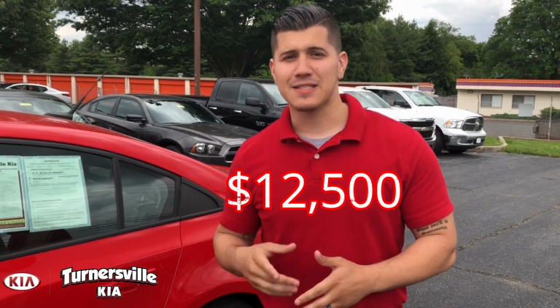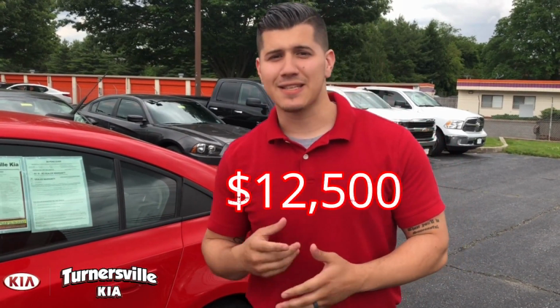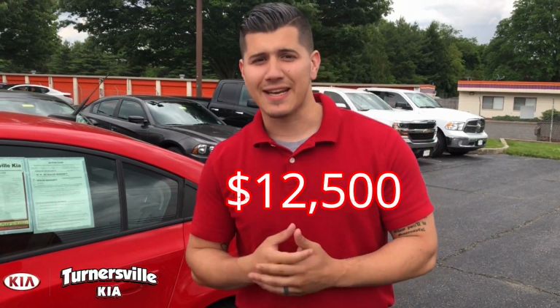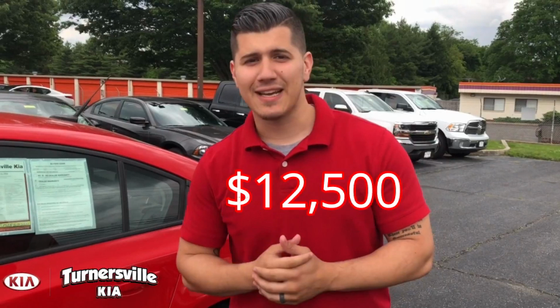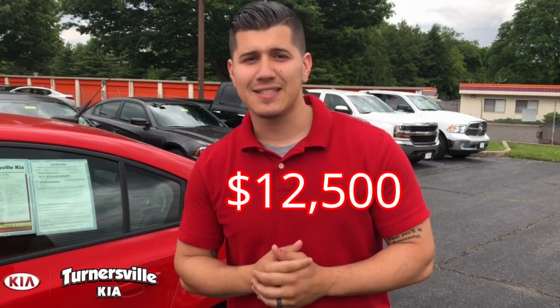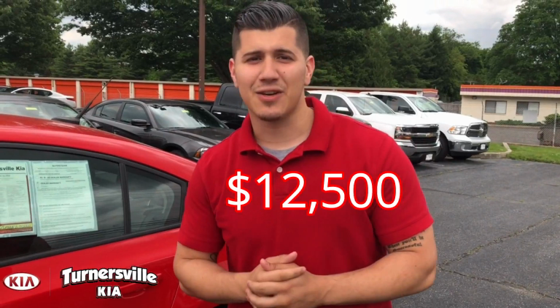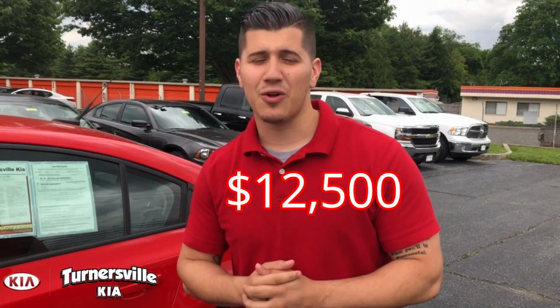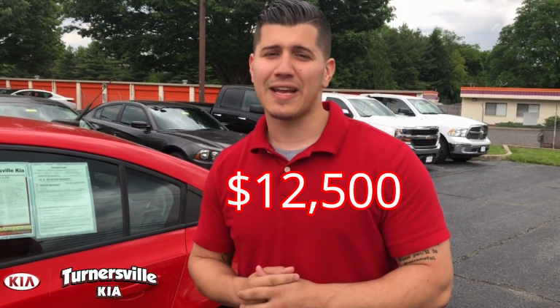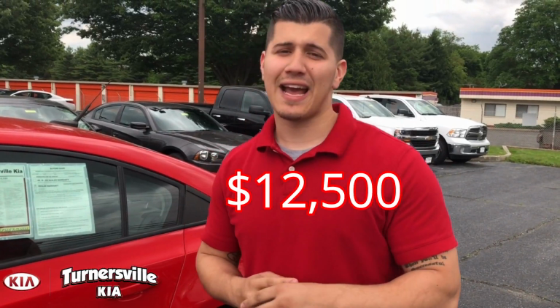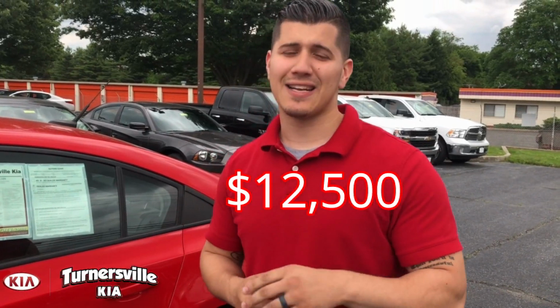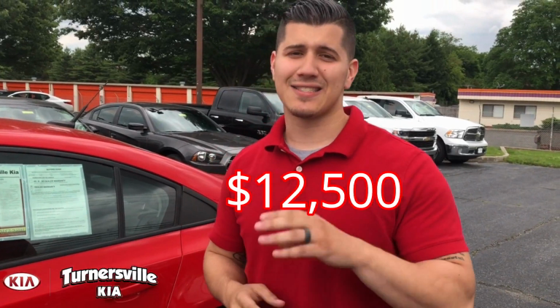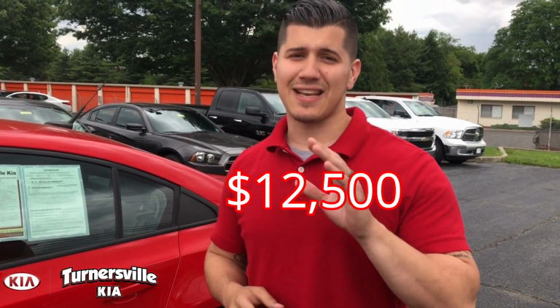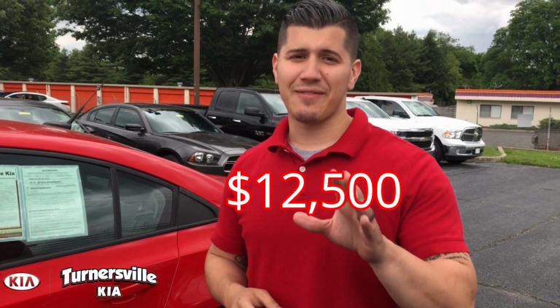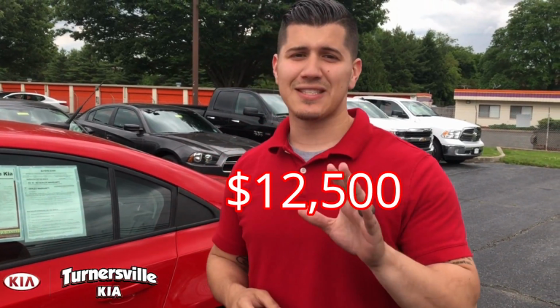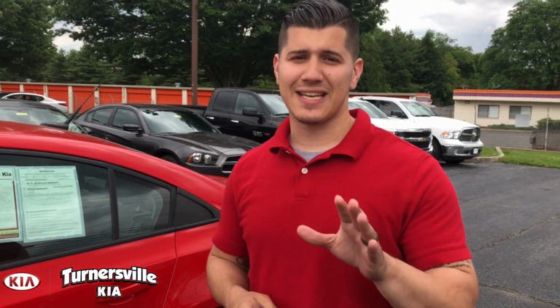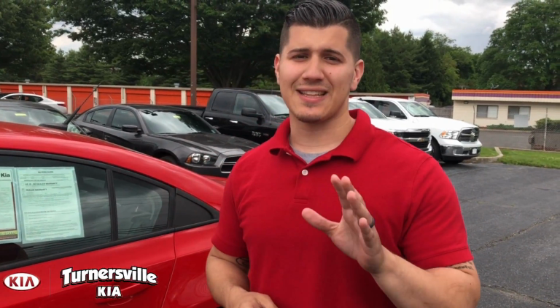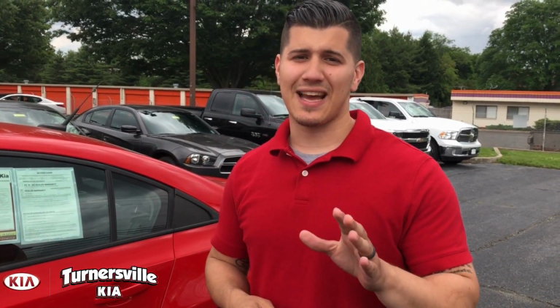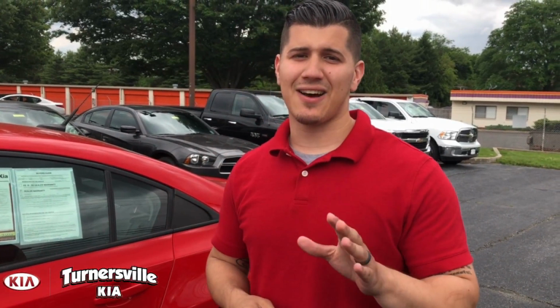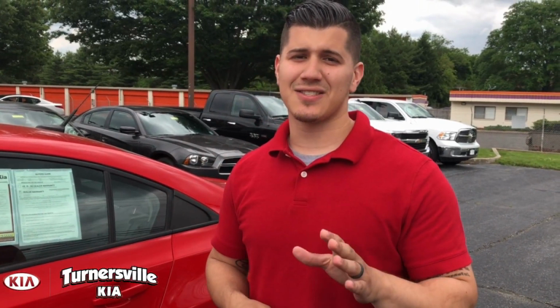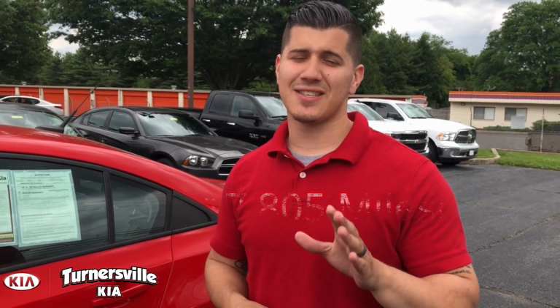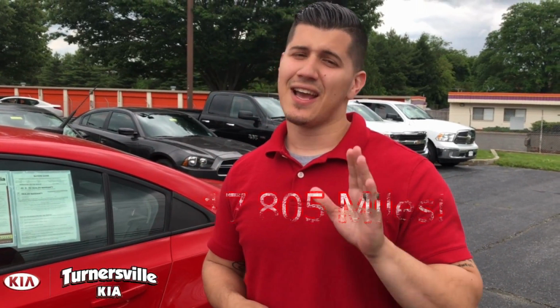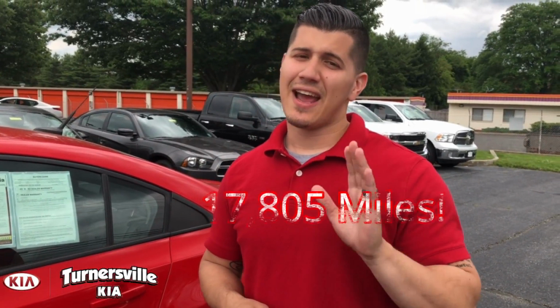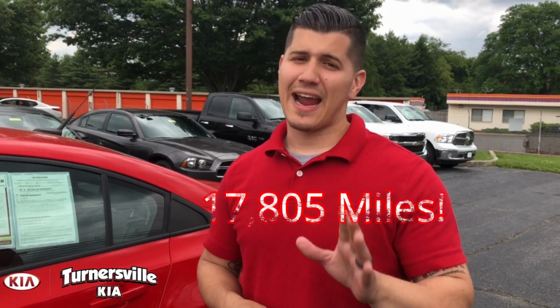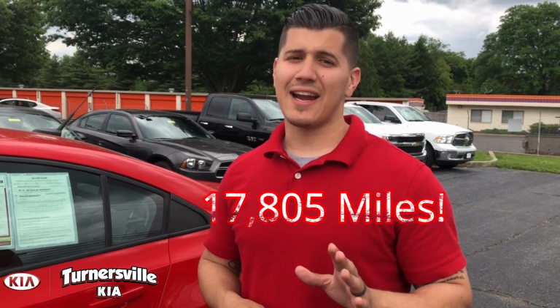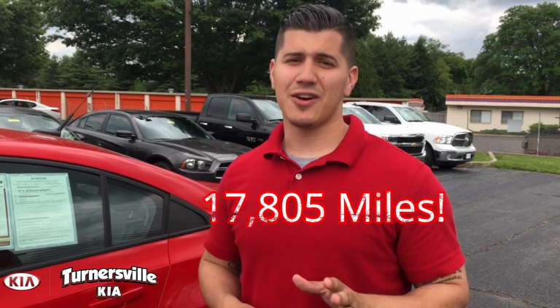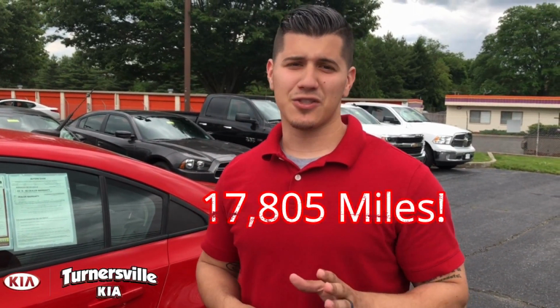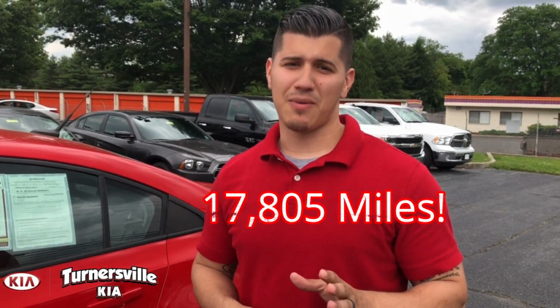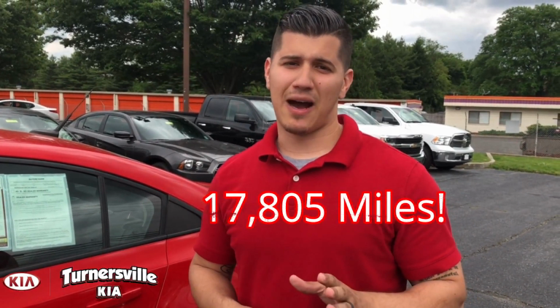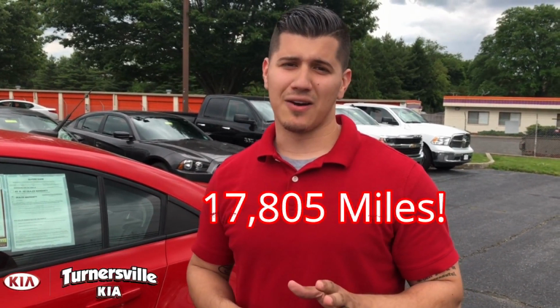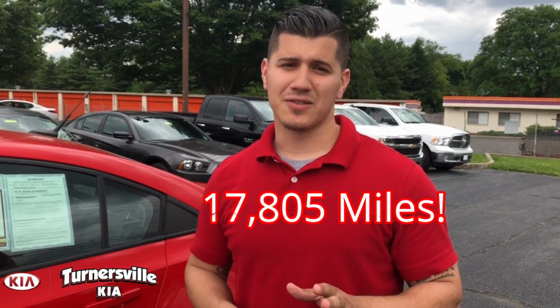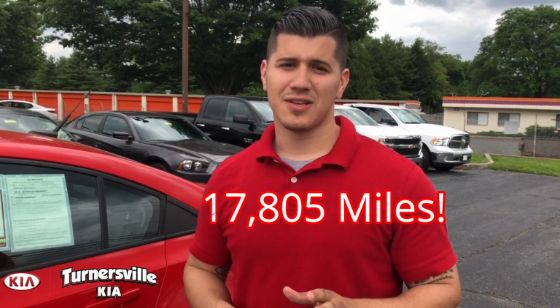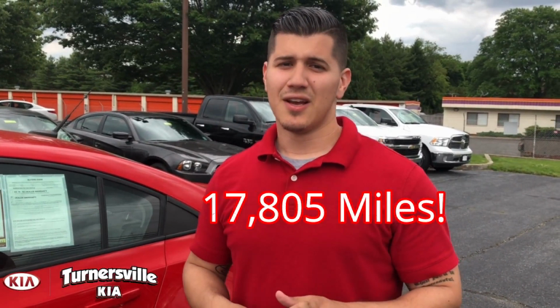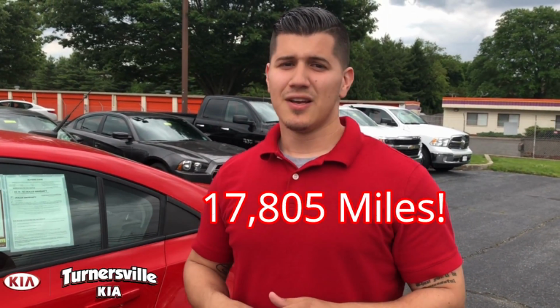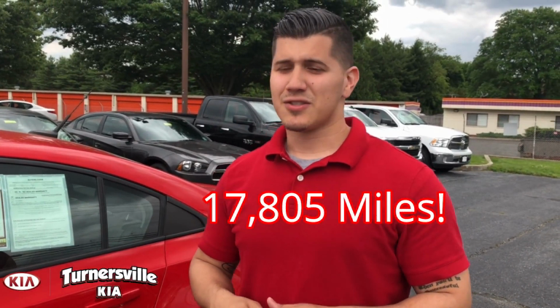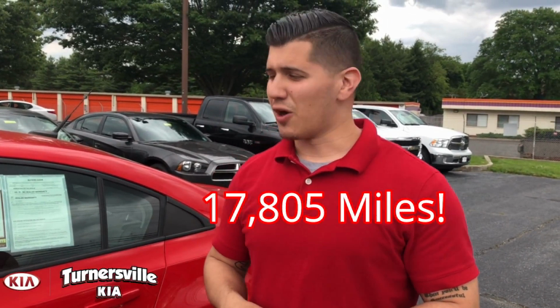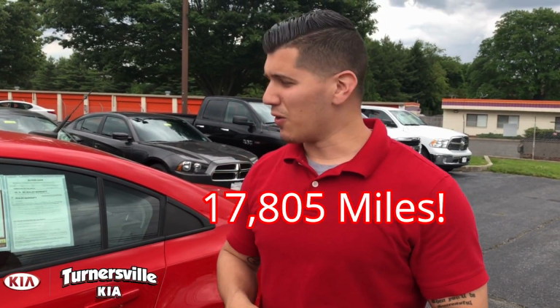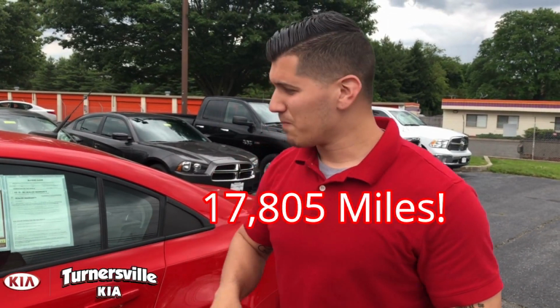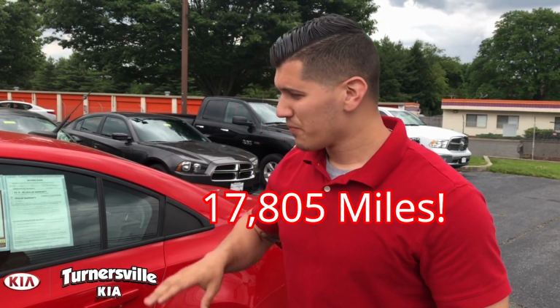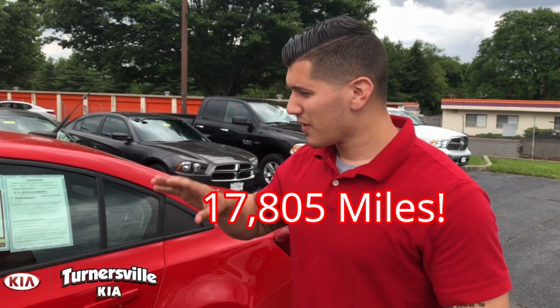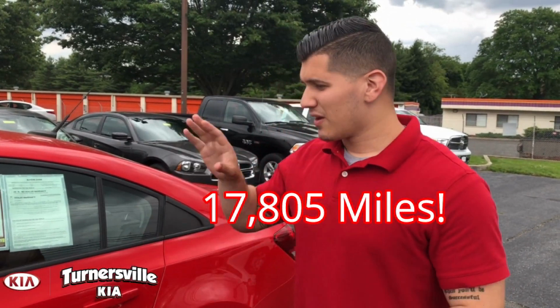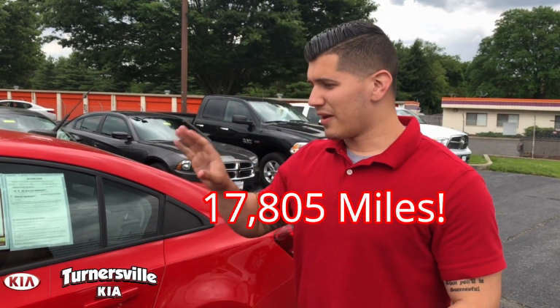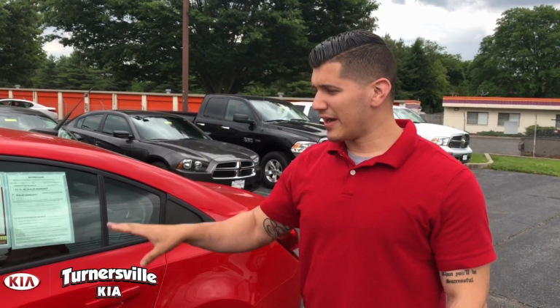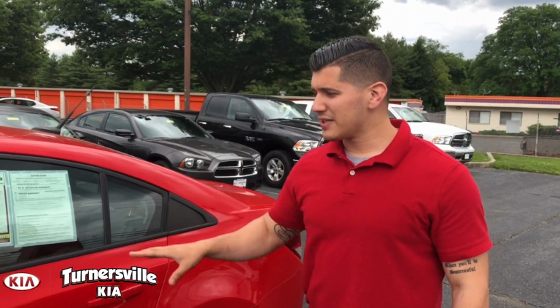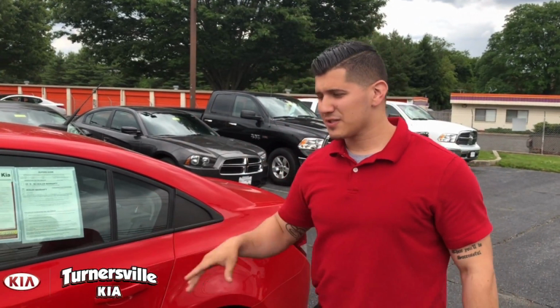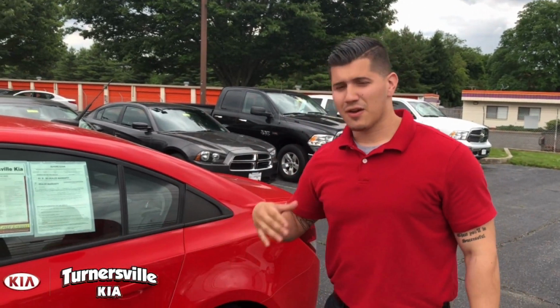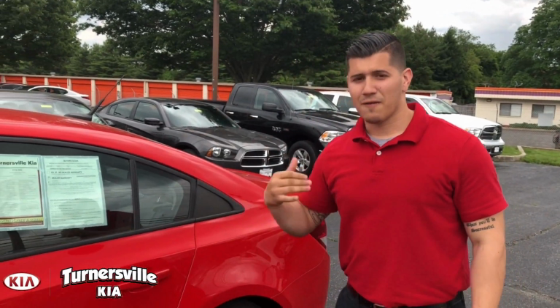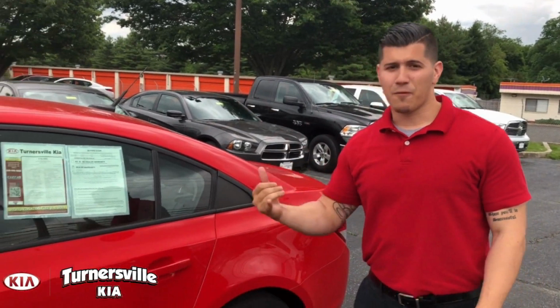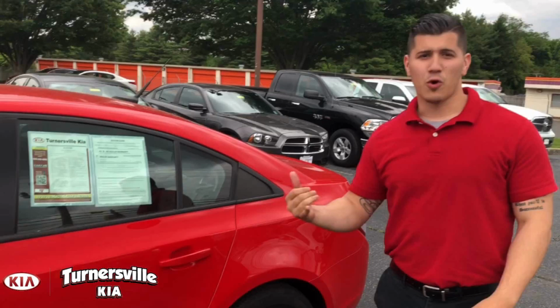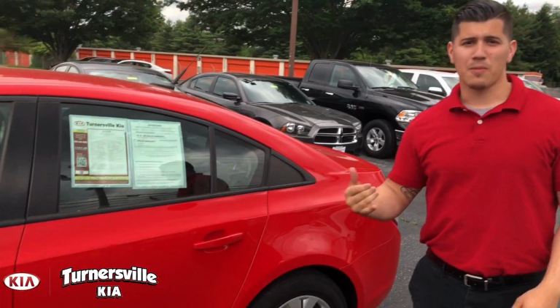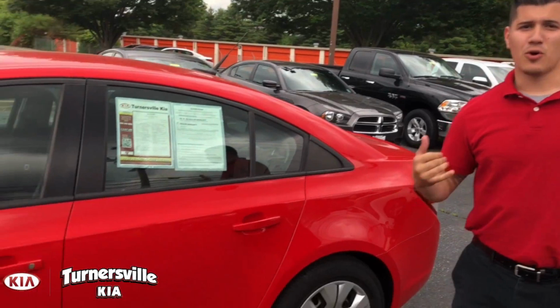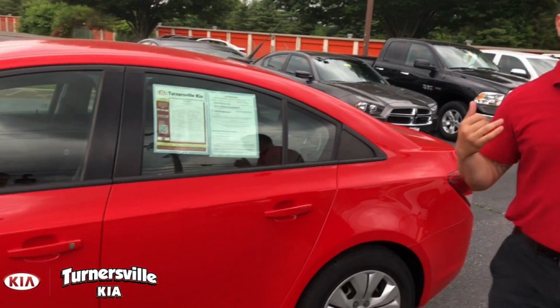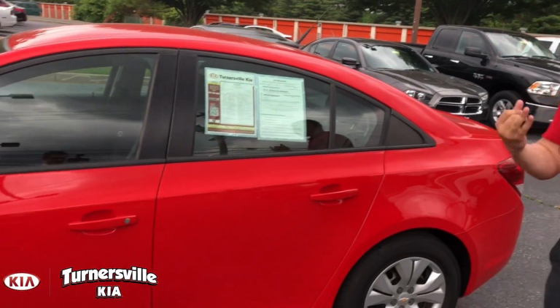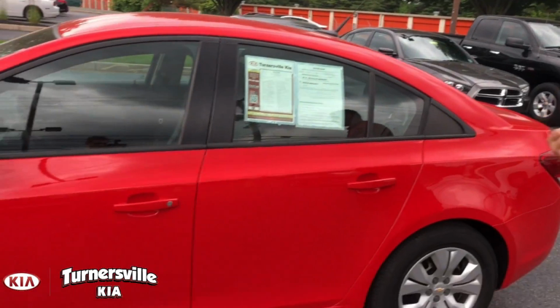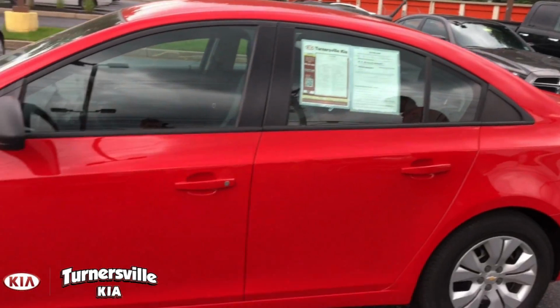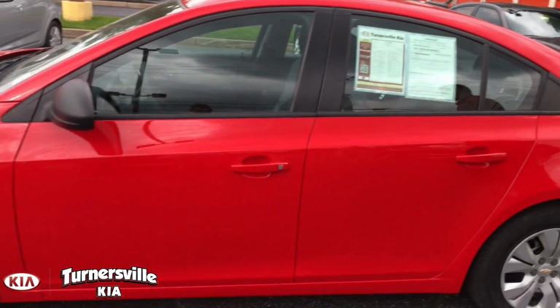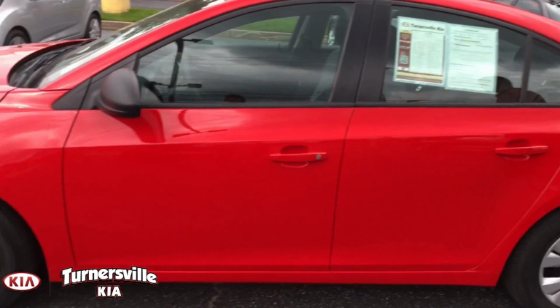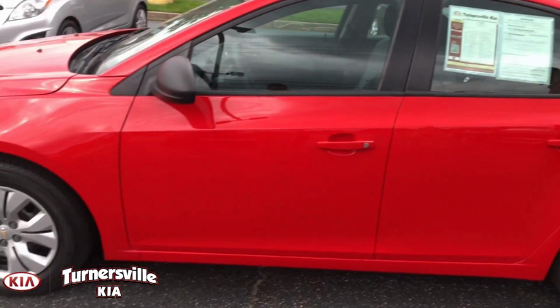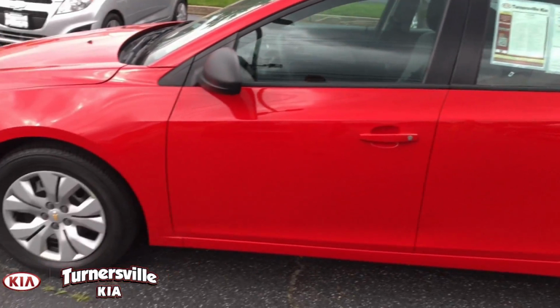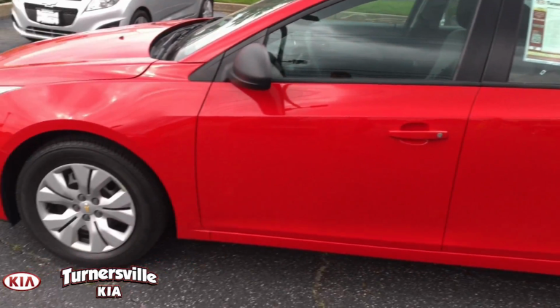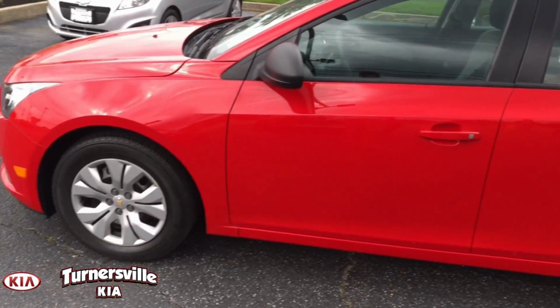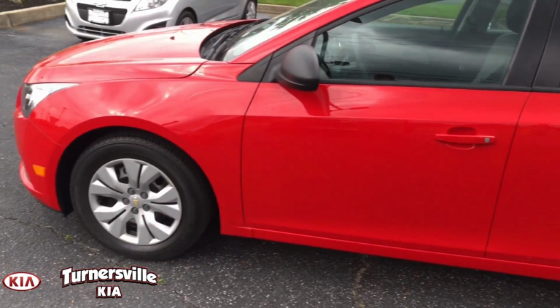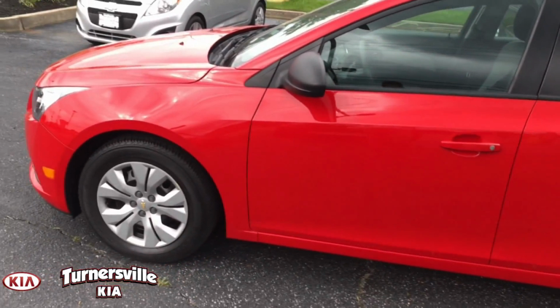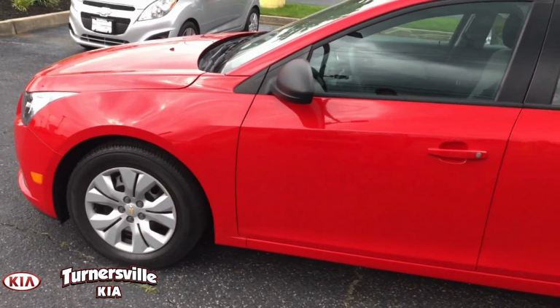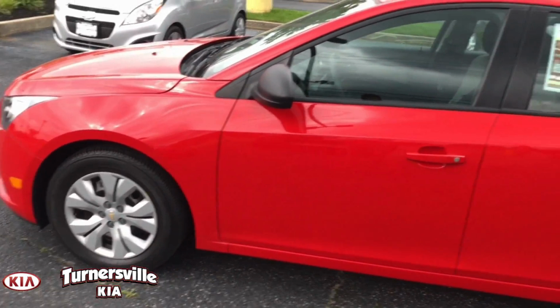Best thing is it only has 17,800 miles. So nice, affordable, reliable — a great starter vehicle.